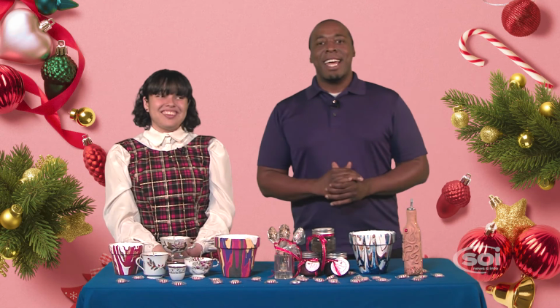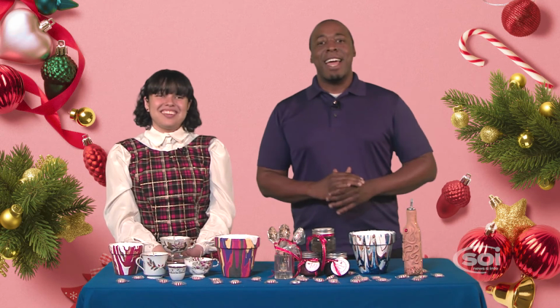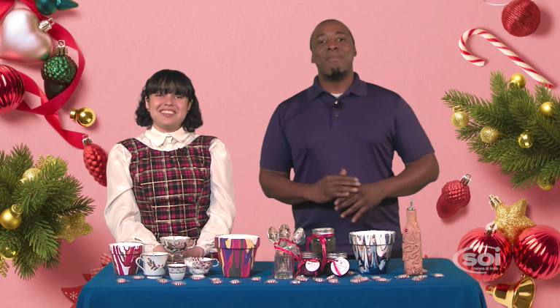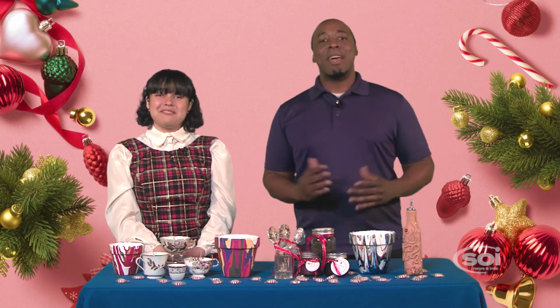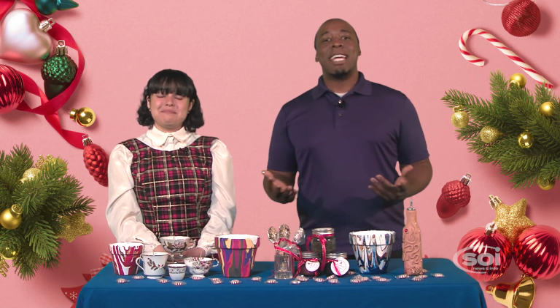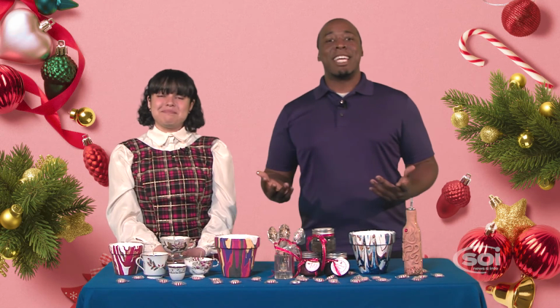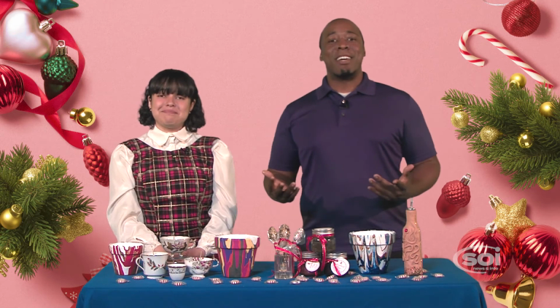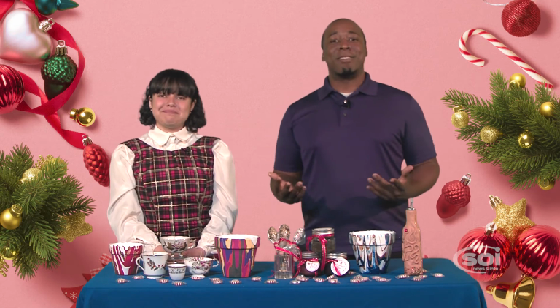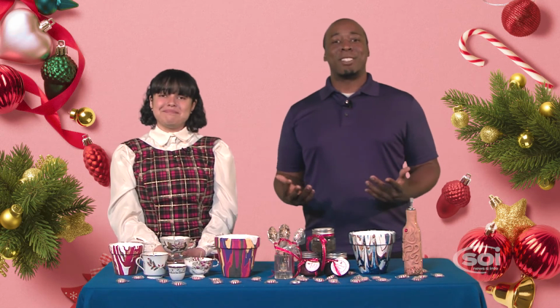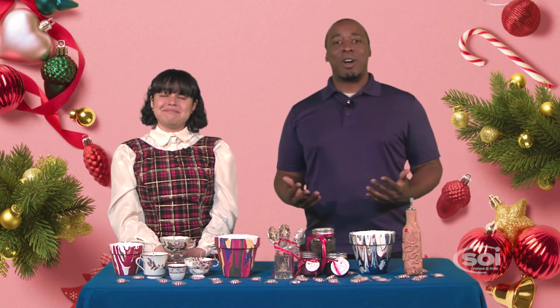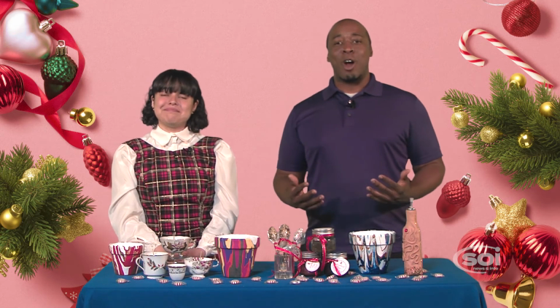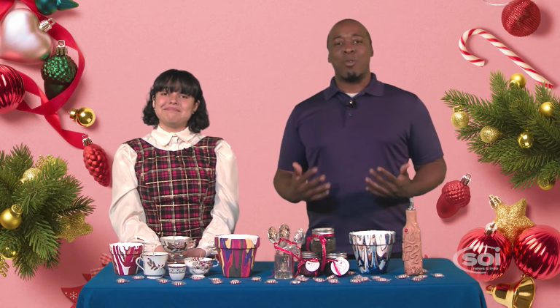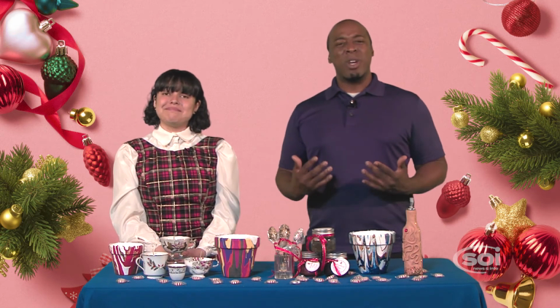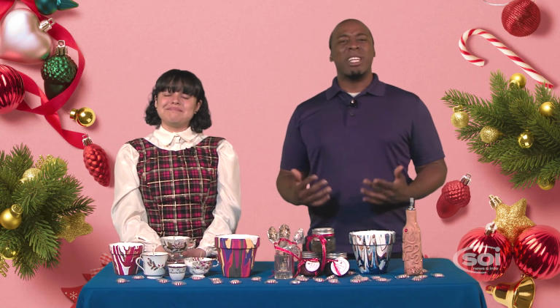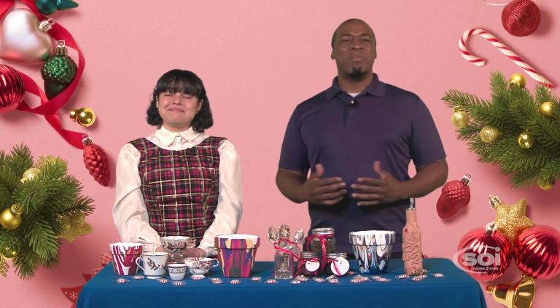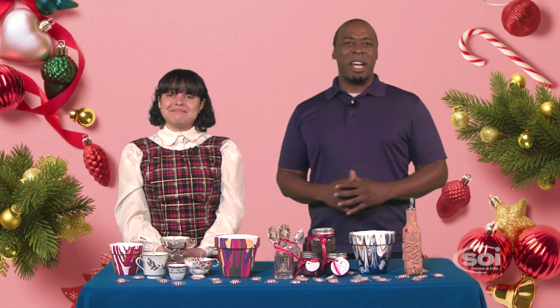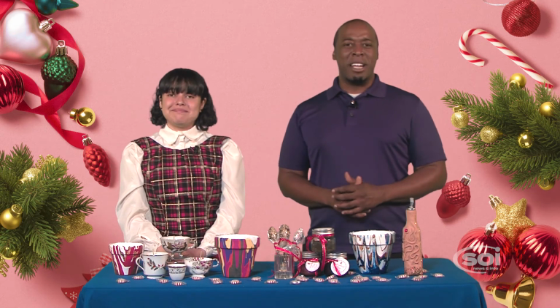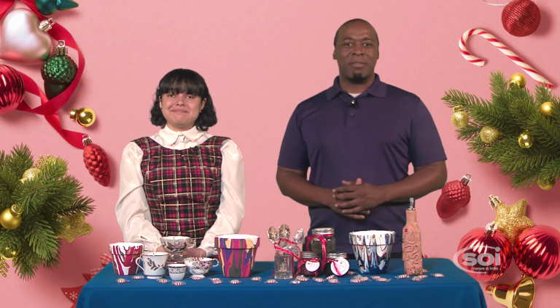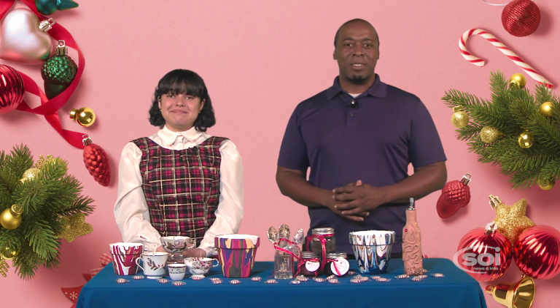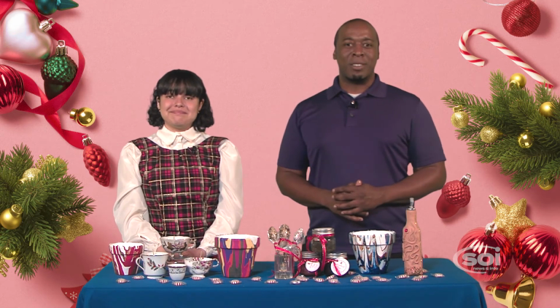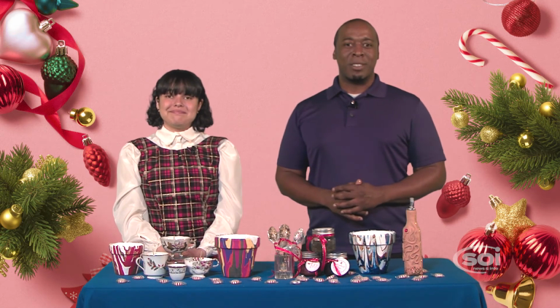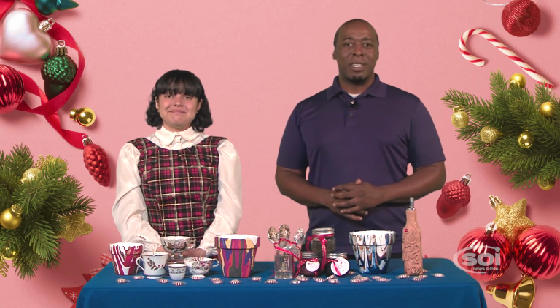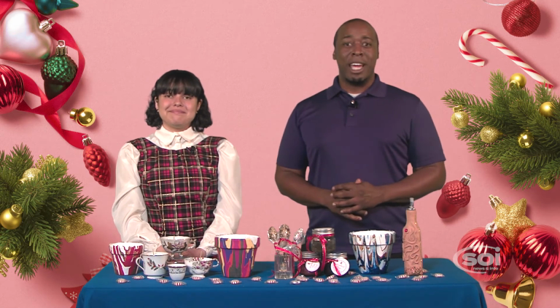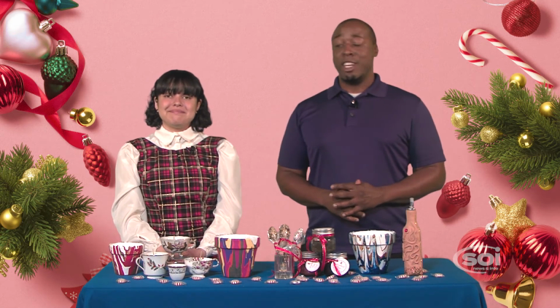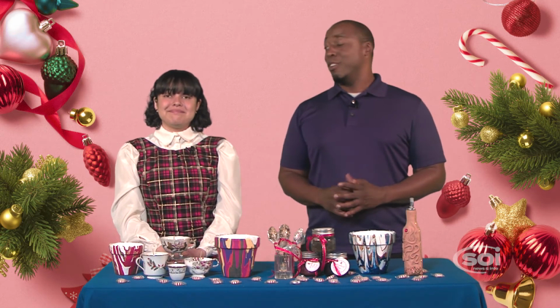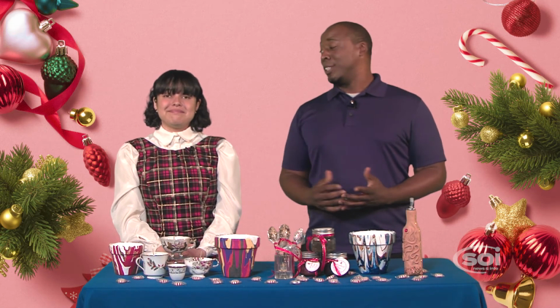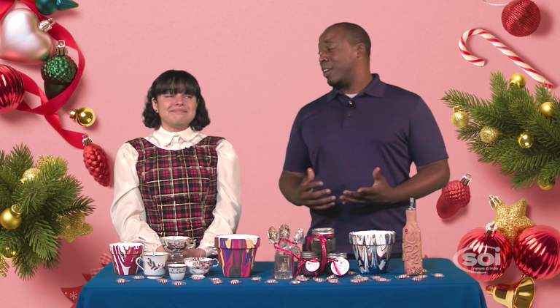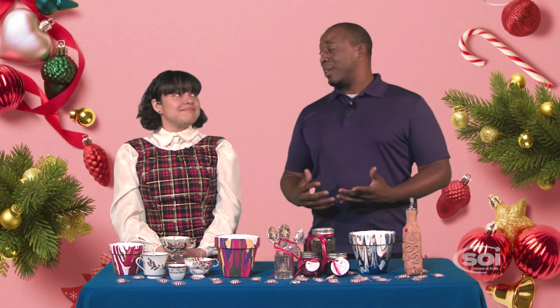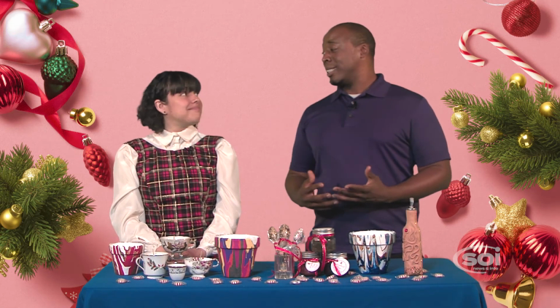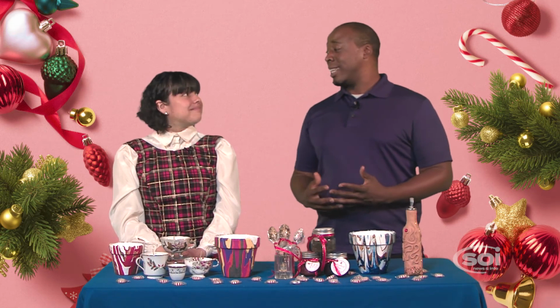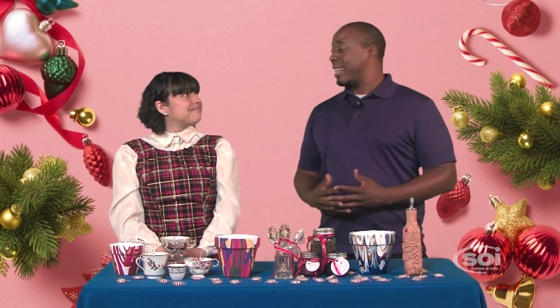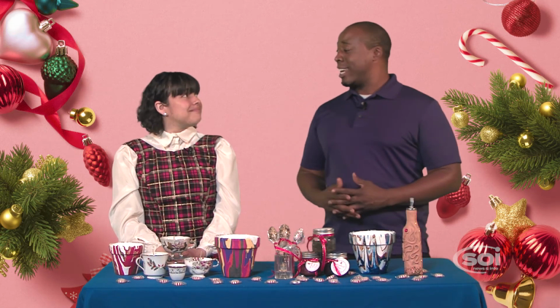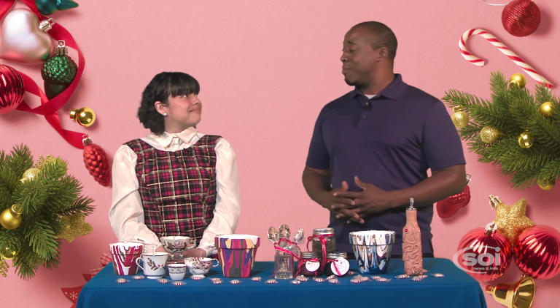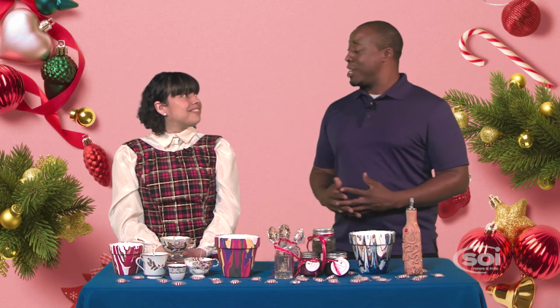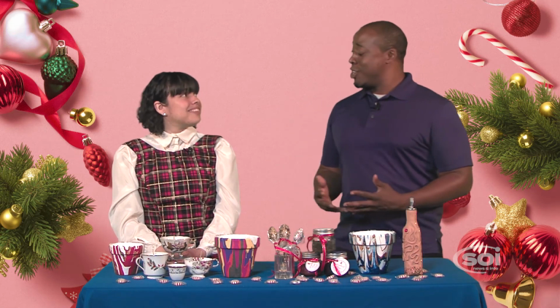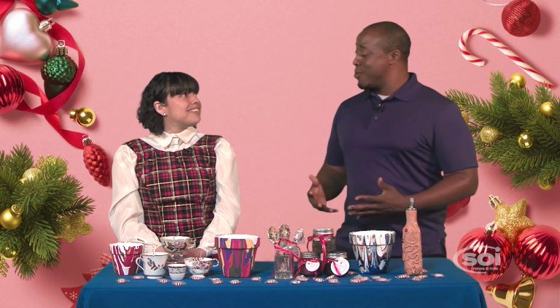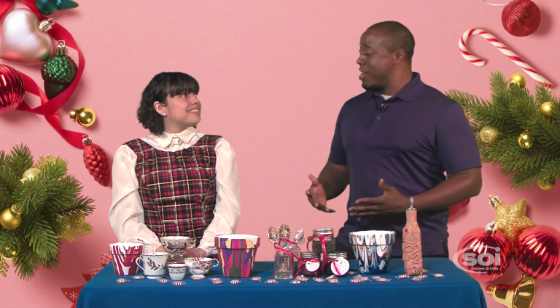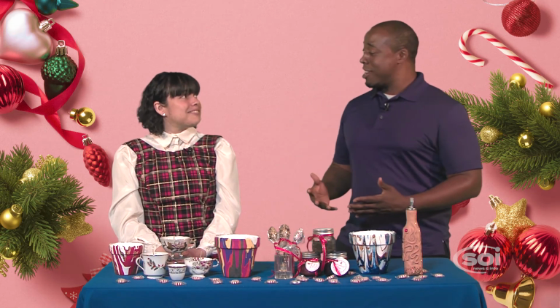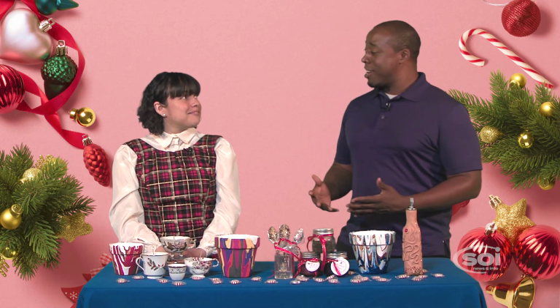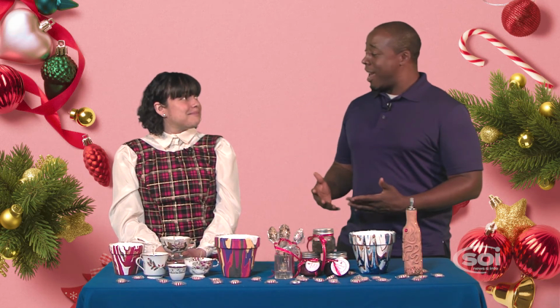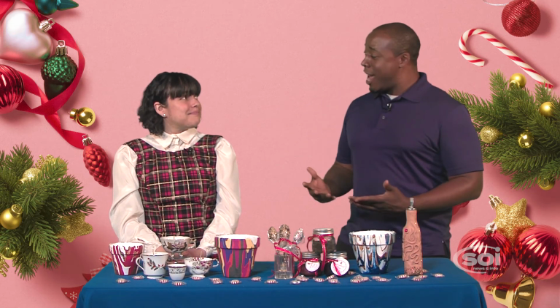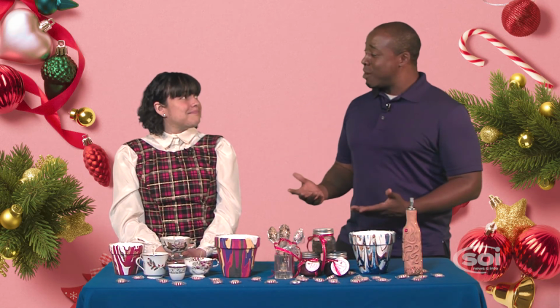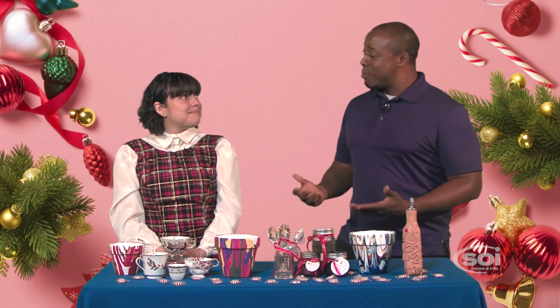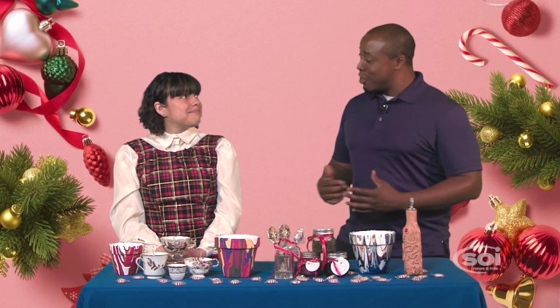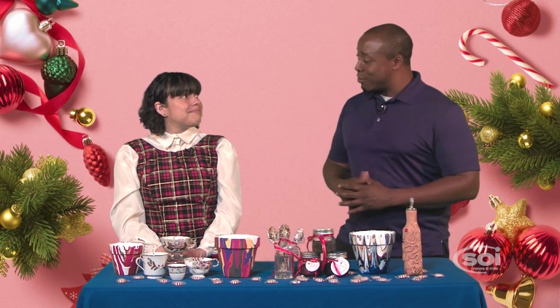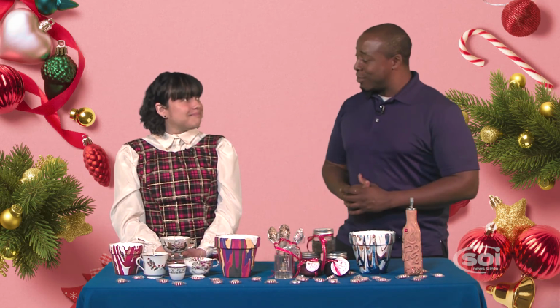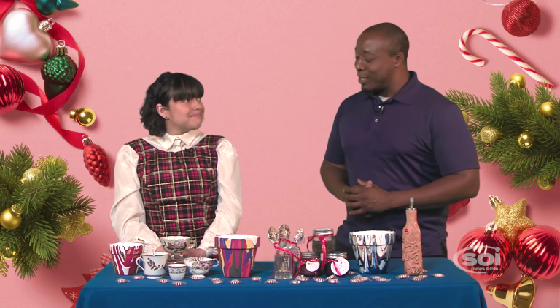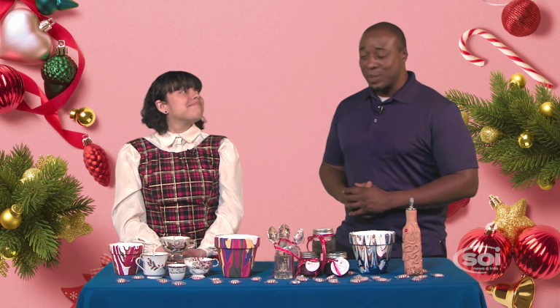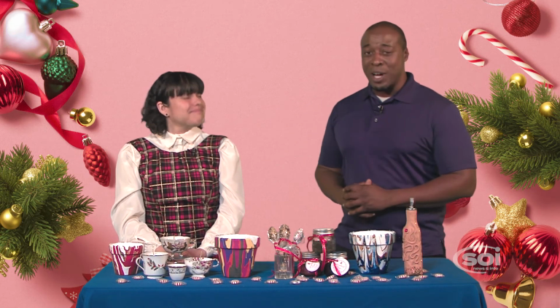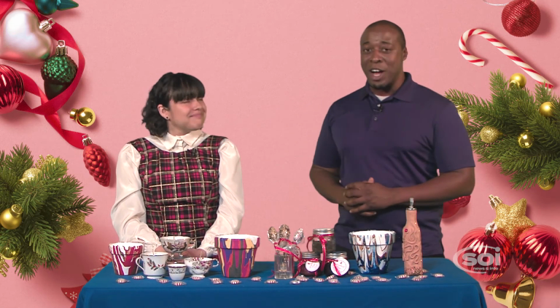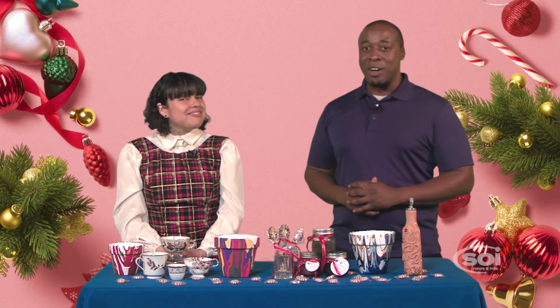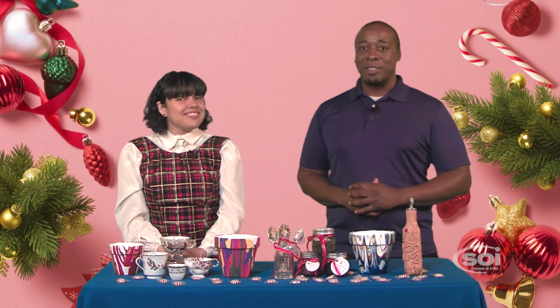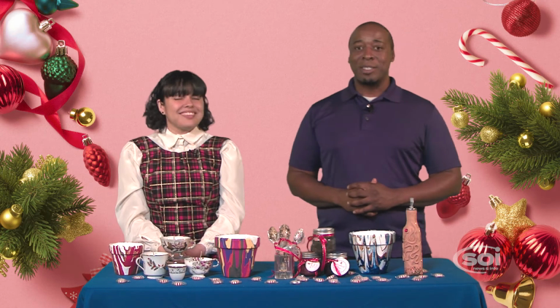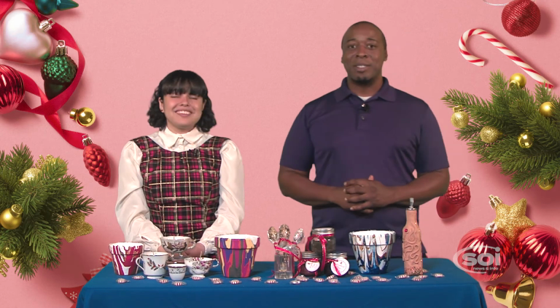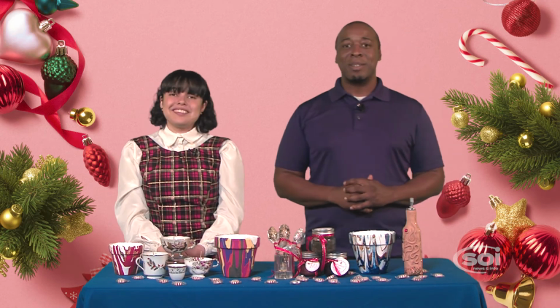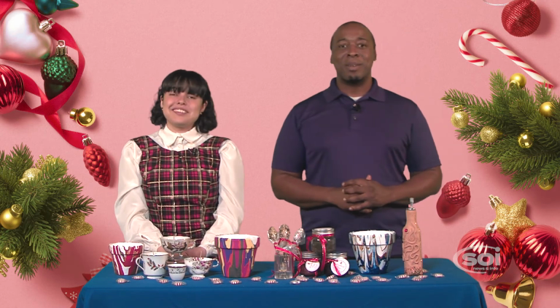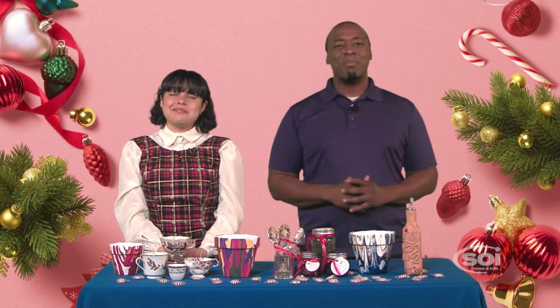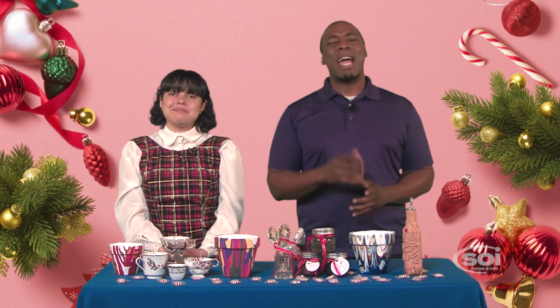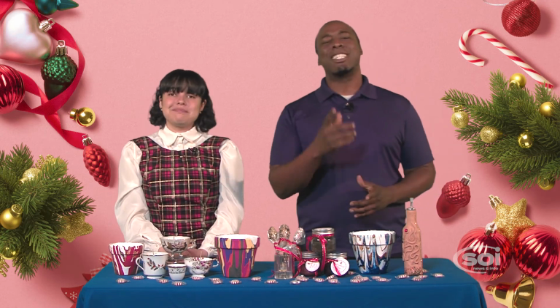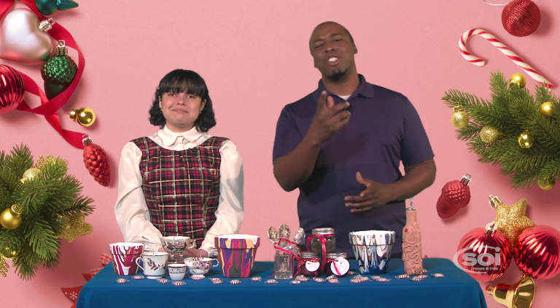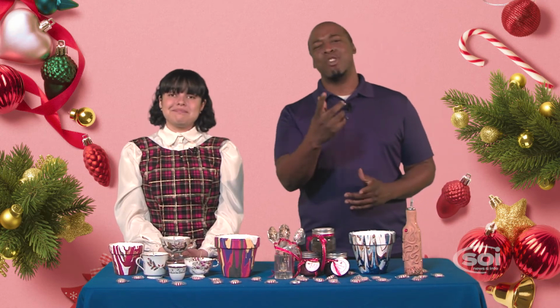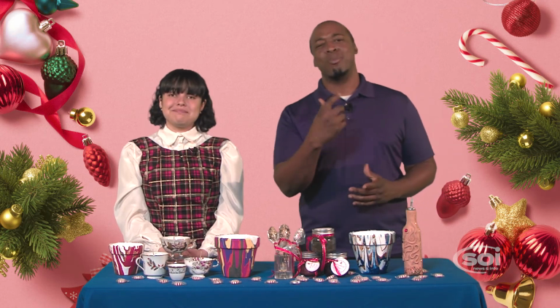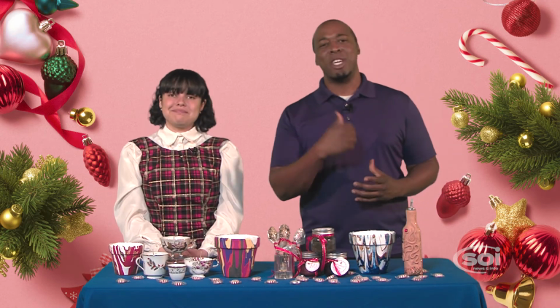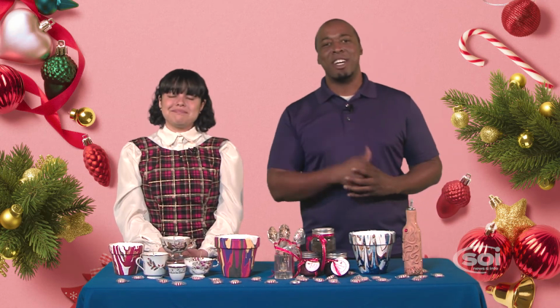Handmade gifts are really meaningful, and you've shown us that they can be unique and beautiful as well. Back to you, Mia.